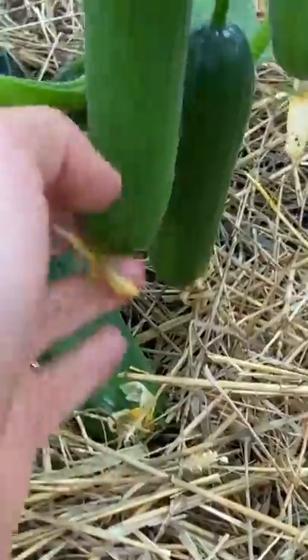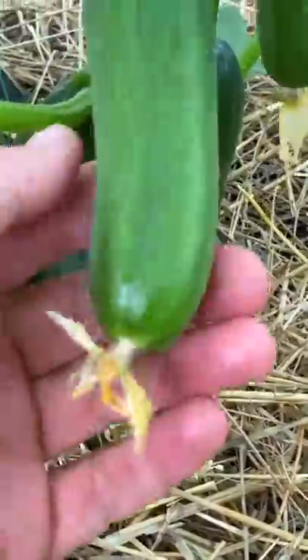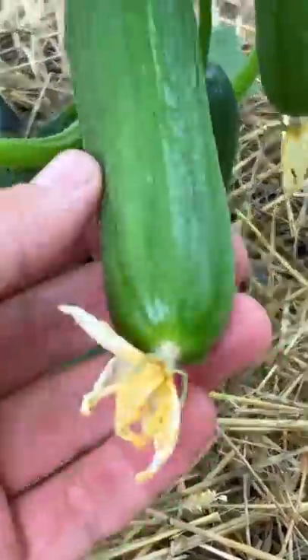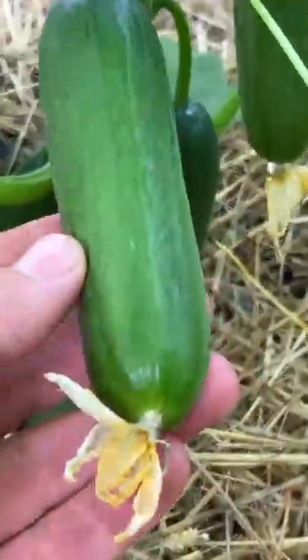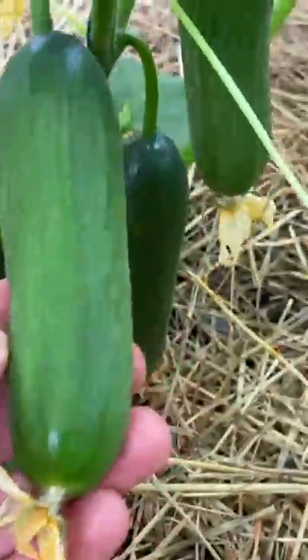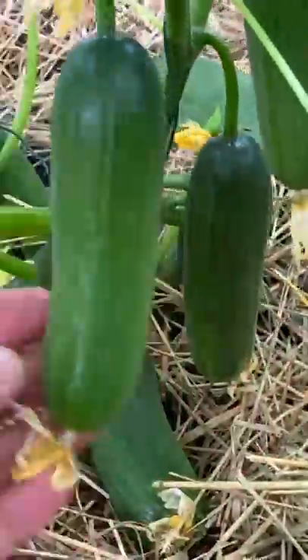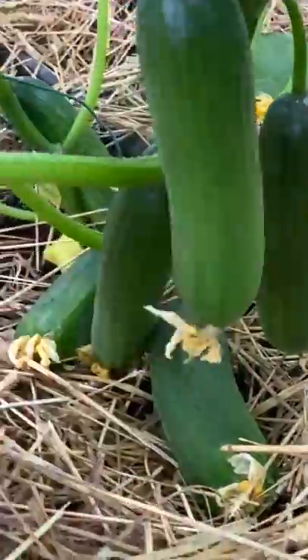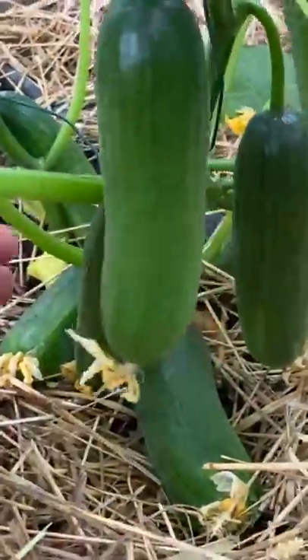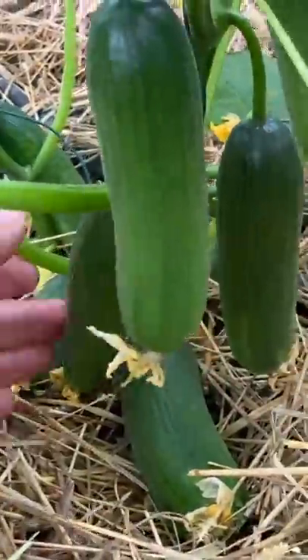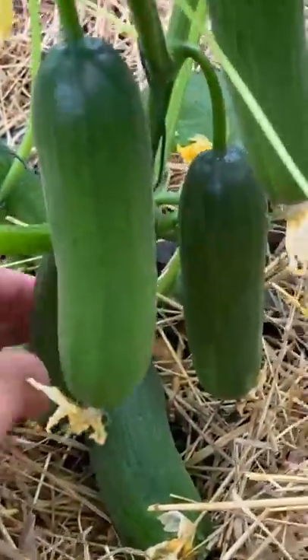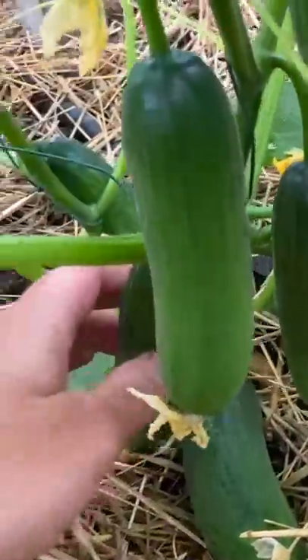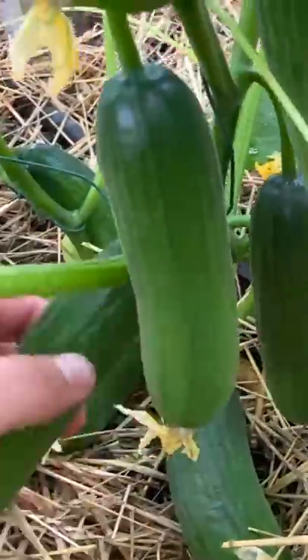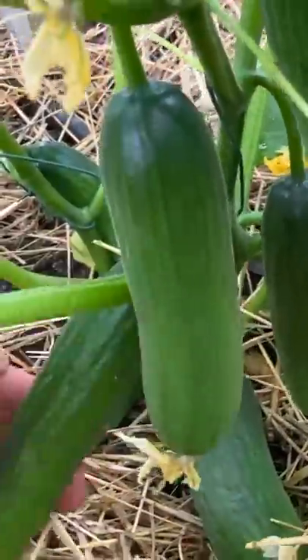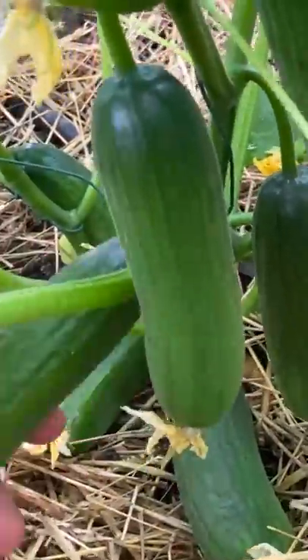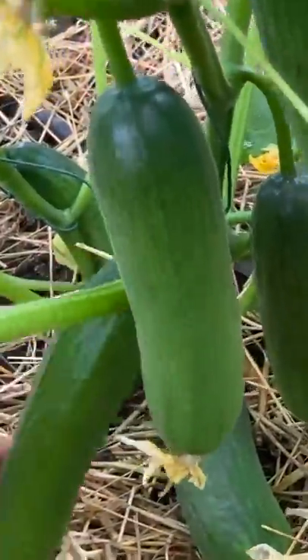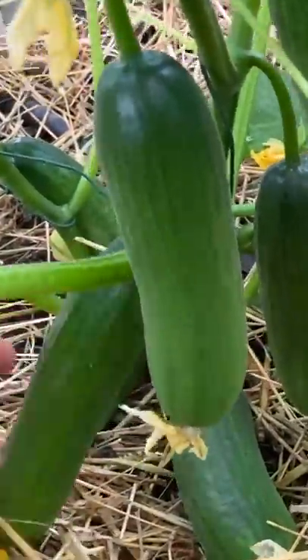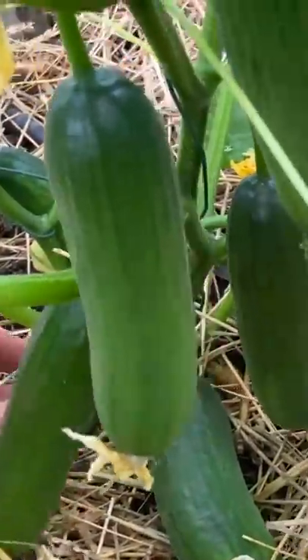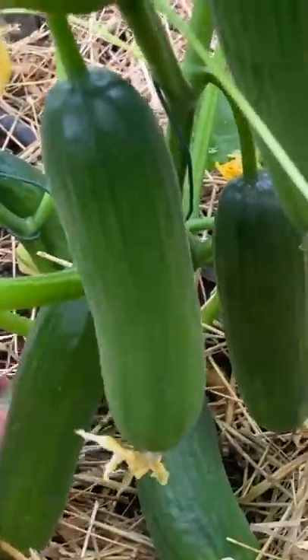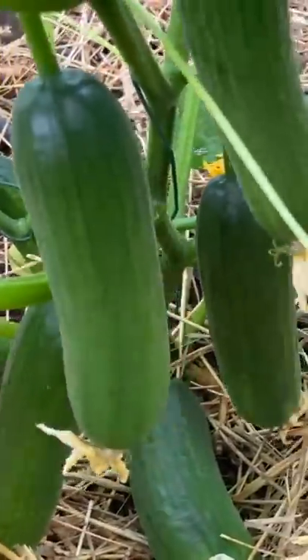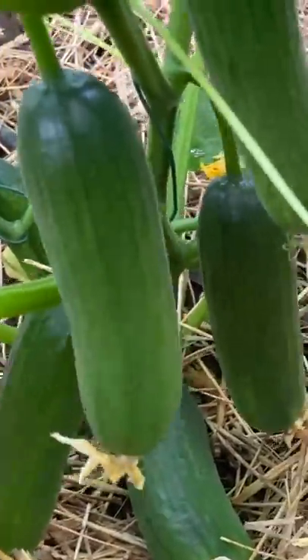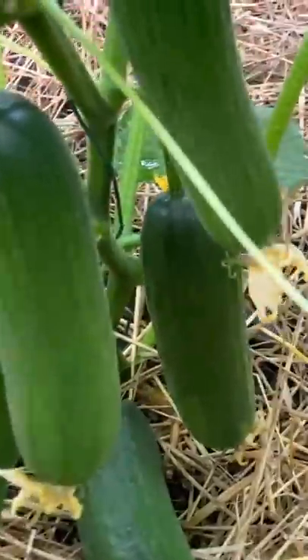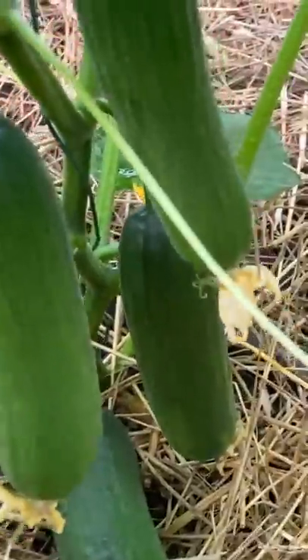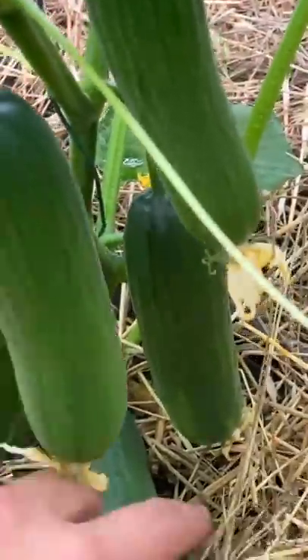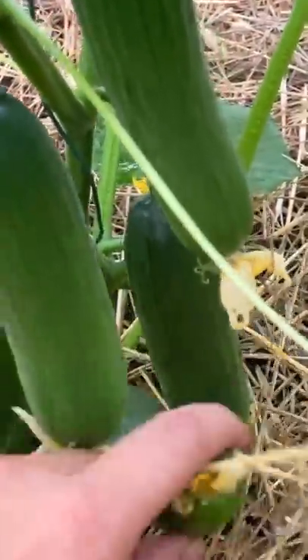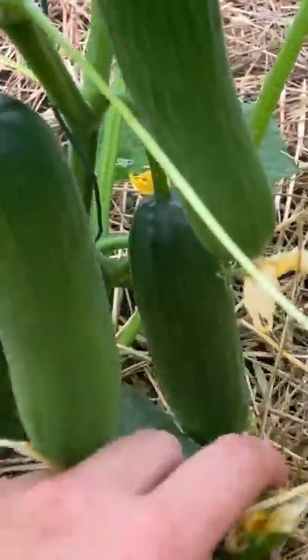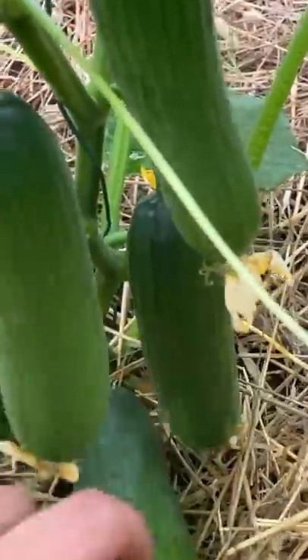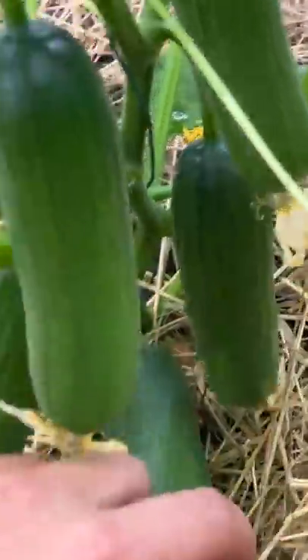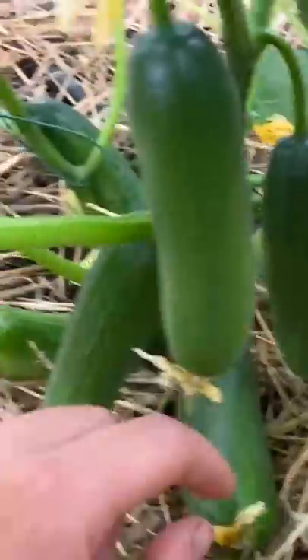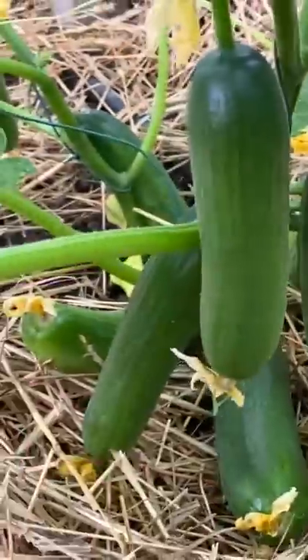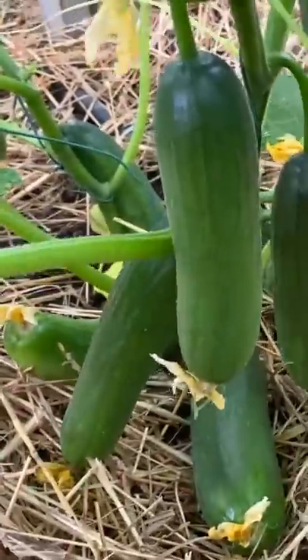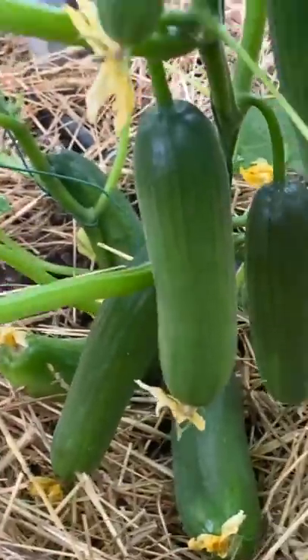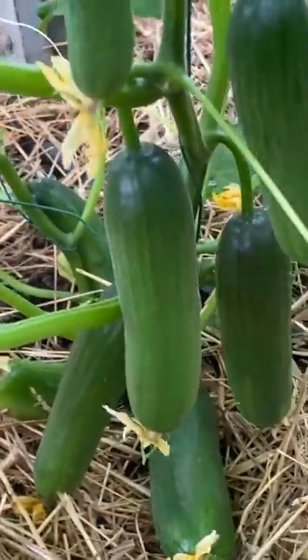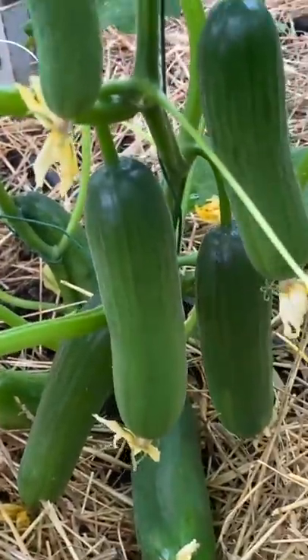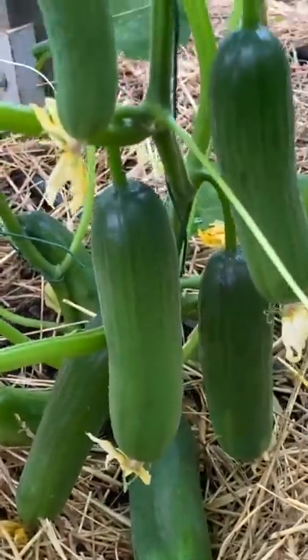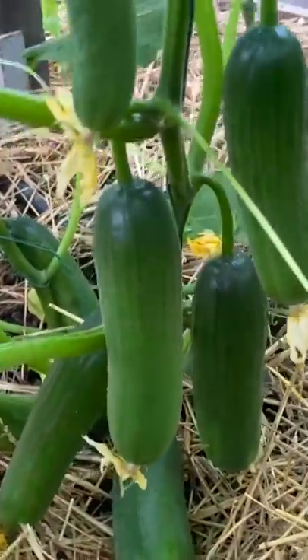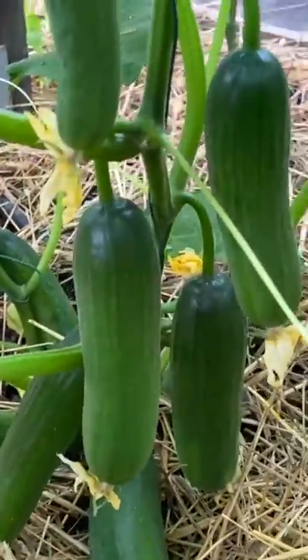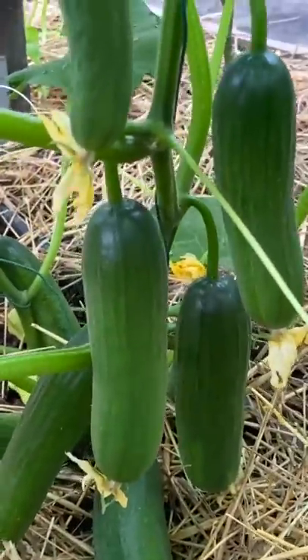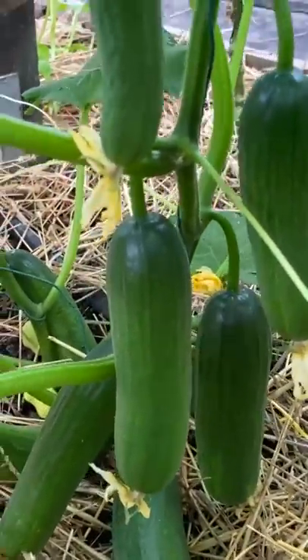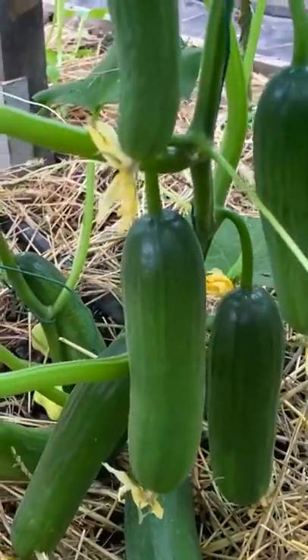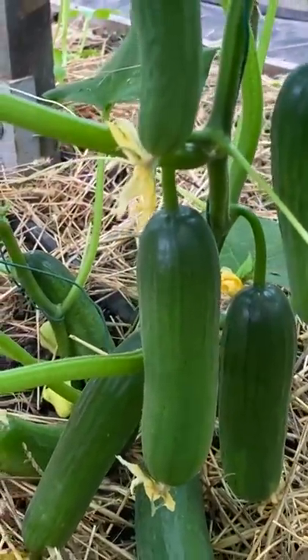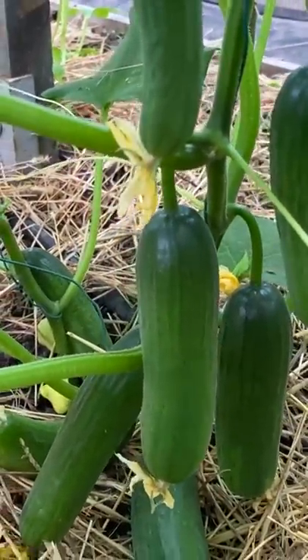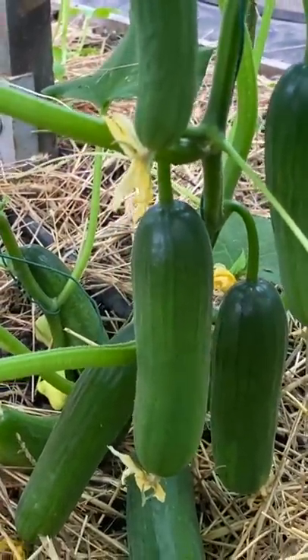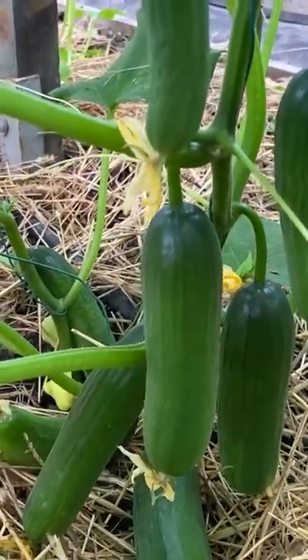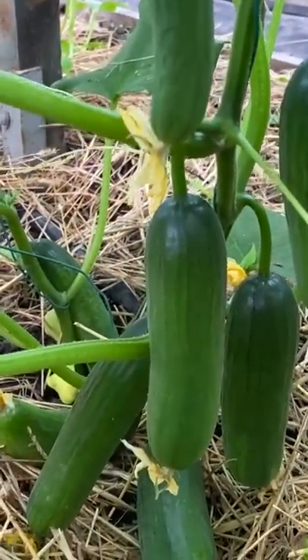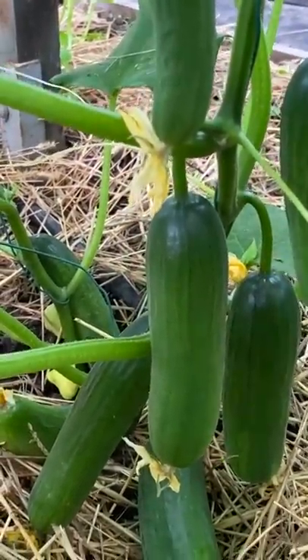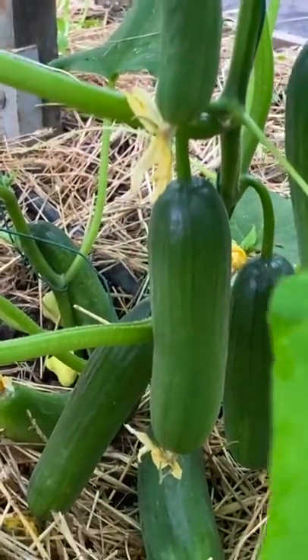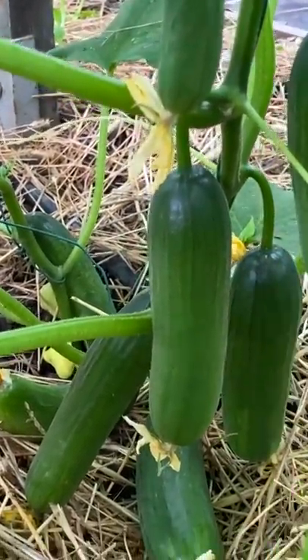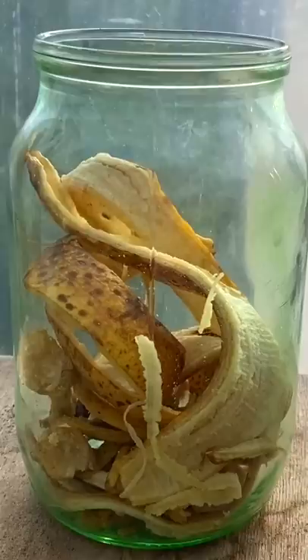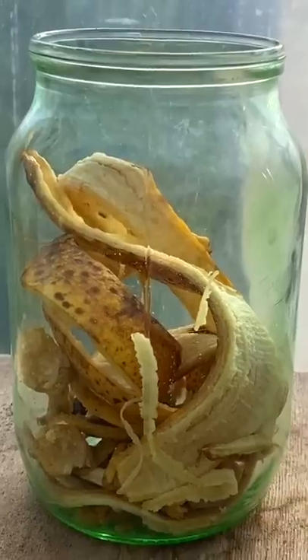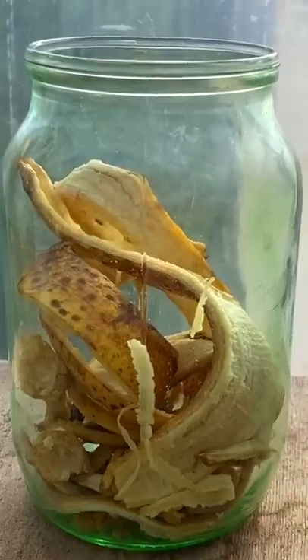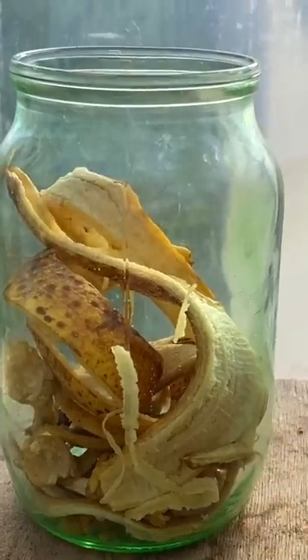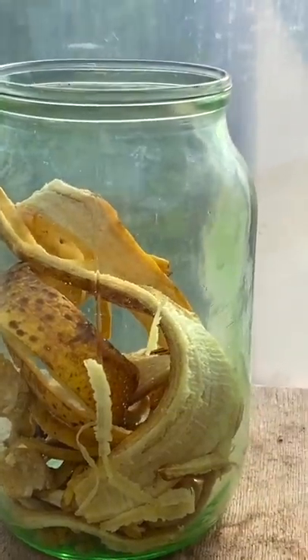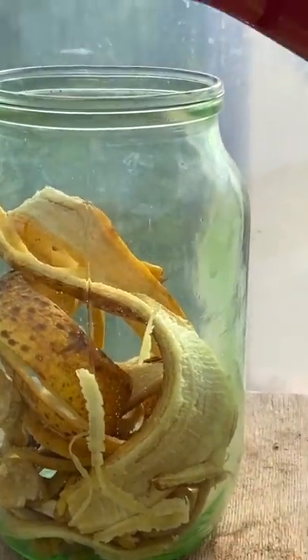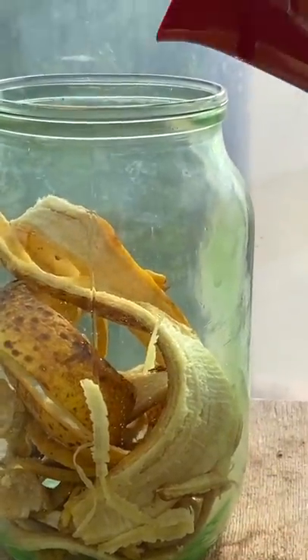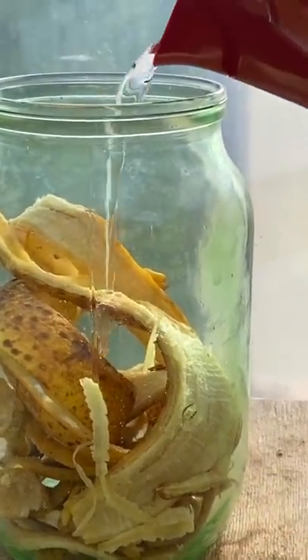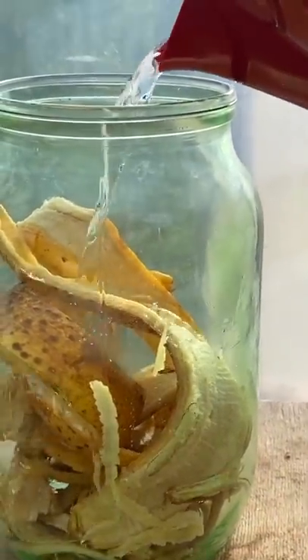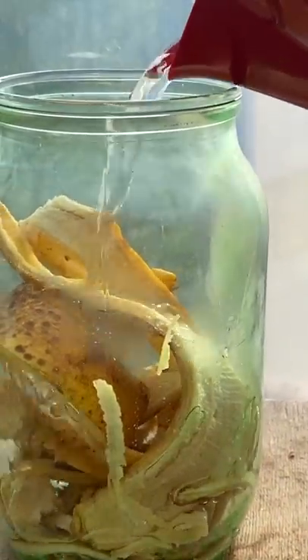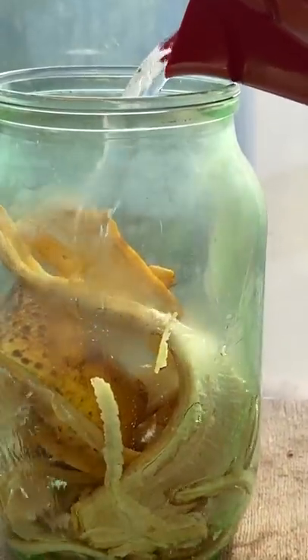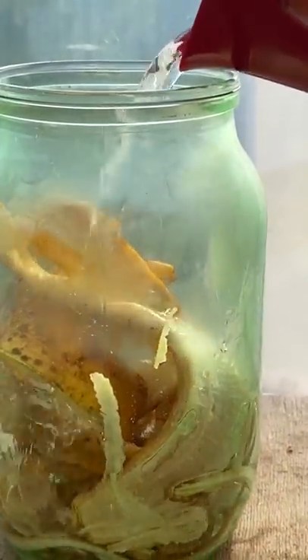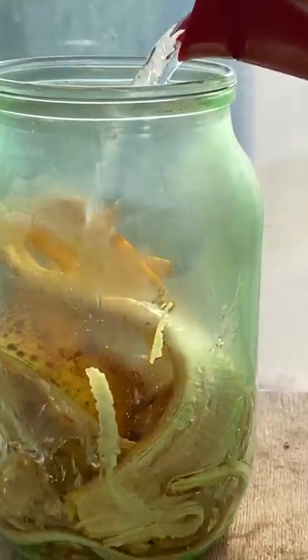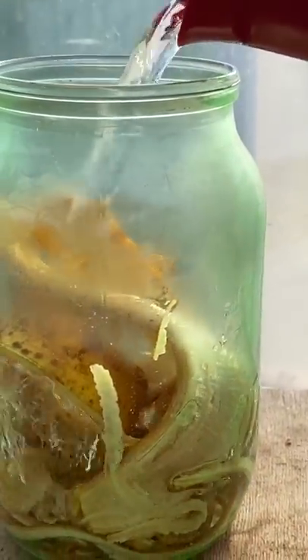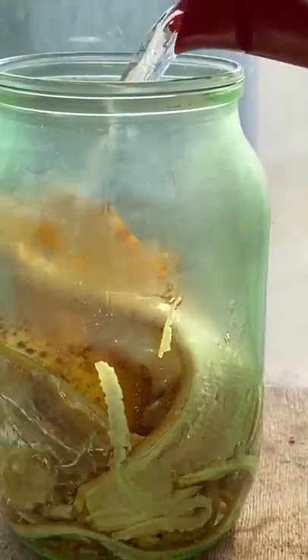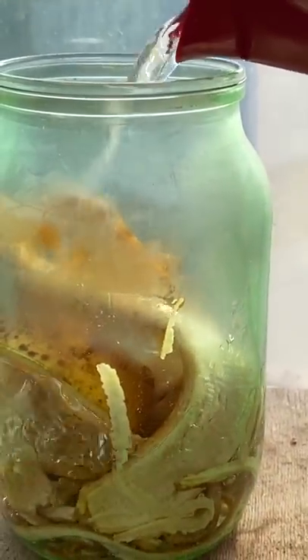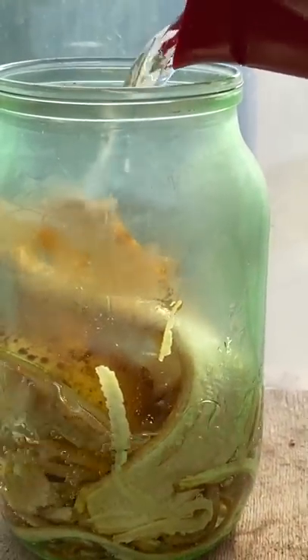A large crop of cucumbers is guaranteed to you if you apply this simple but very effective top dressing. It is made from banana peel.